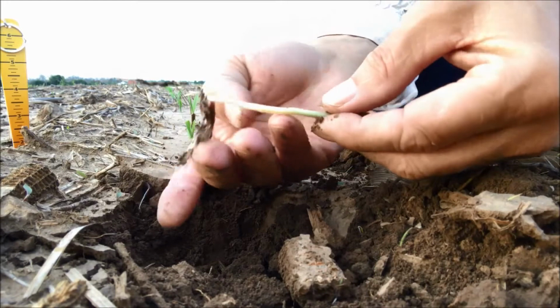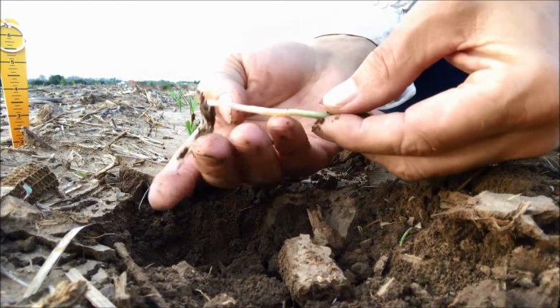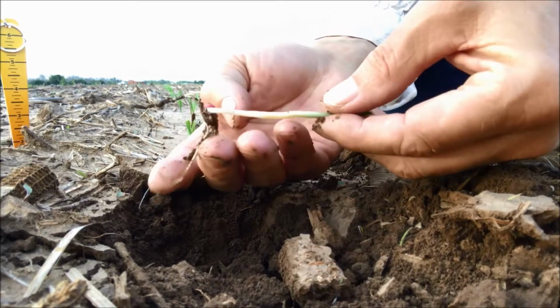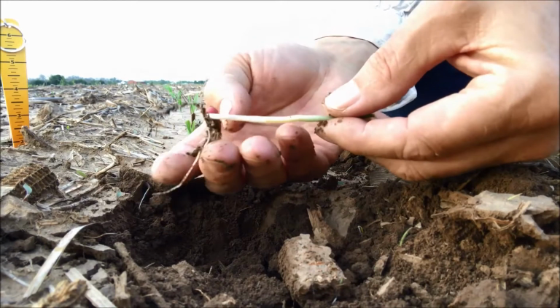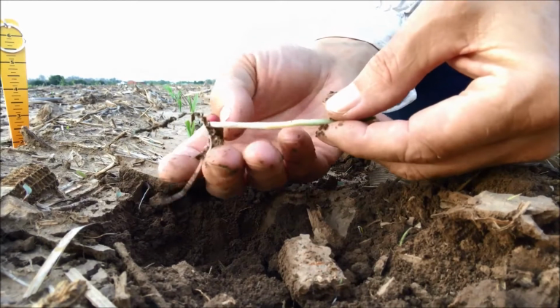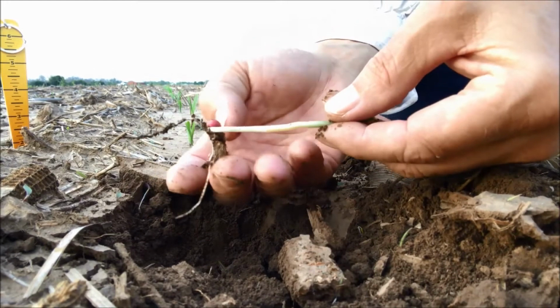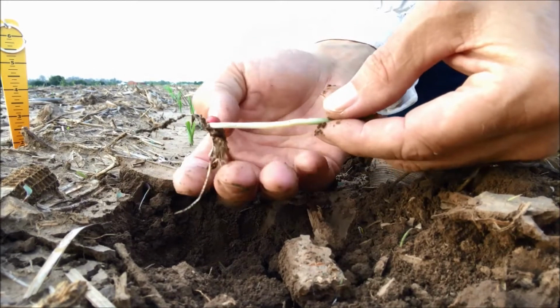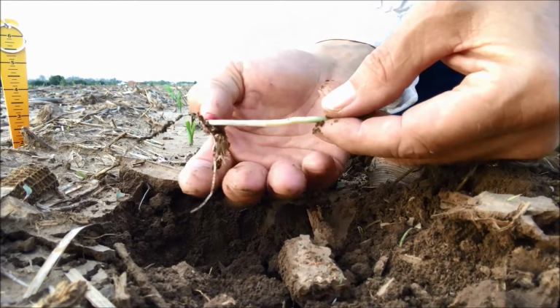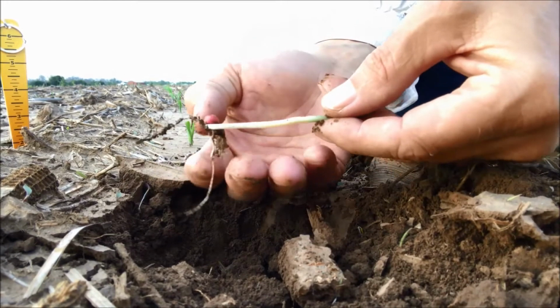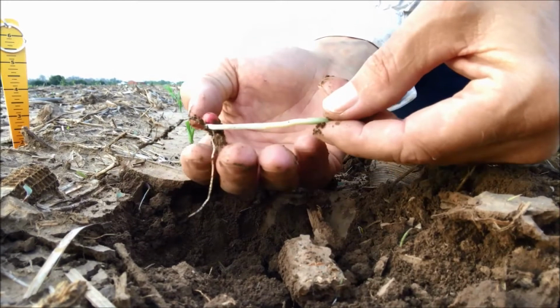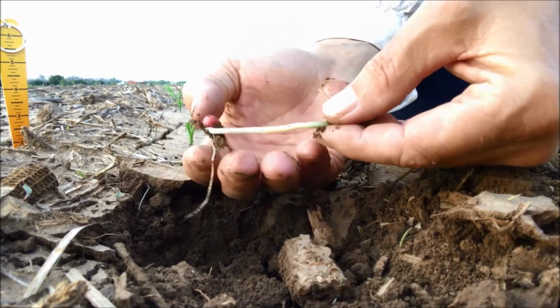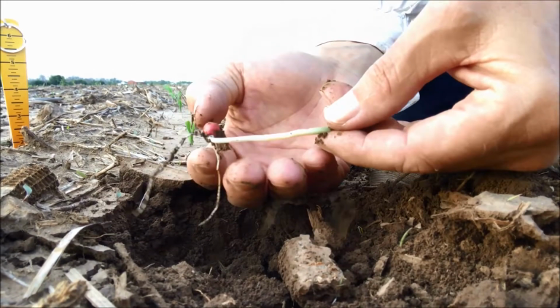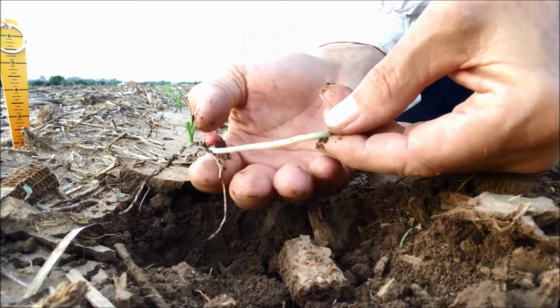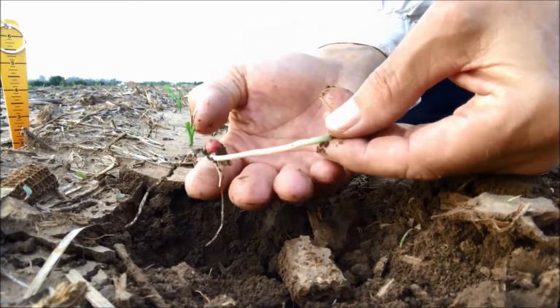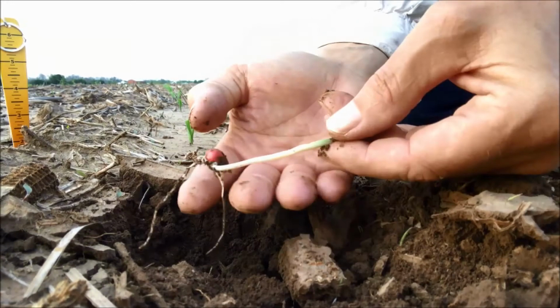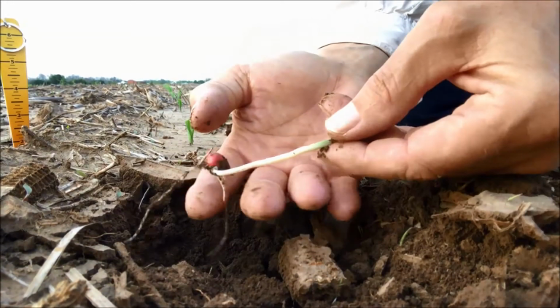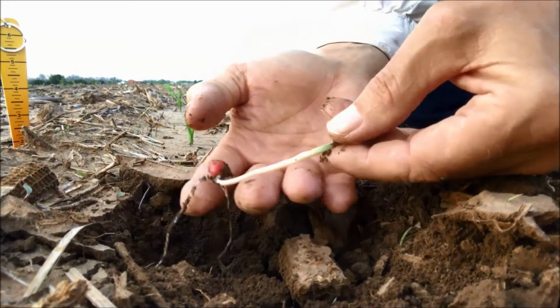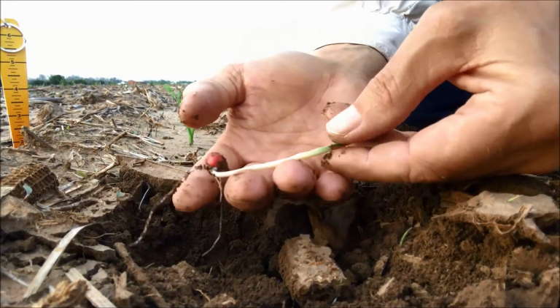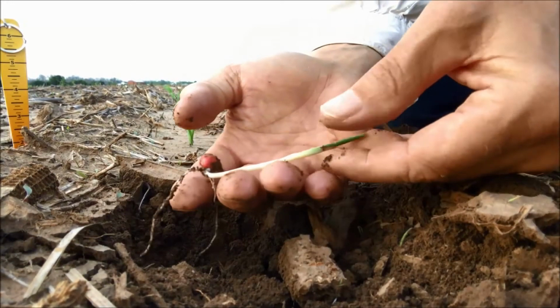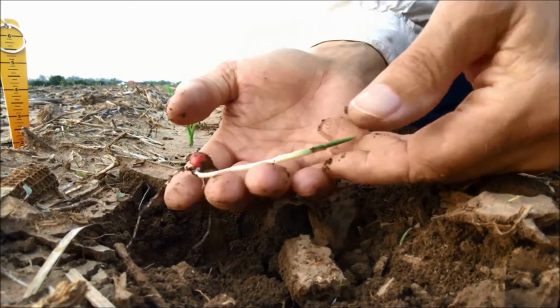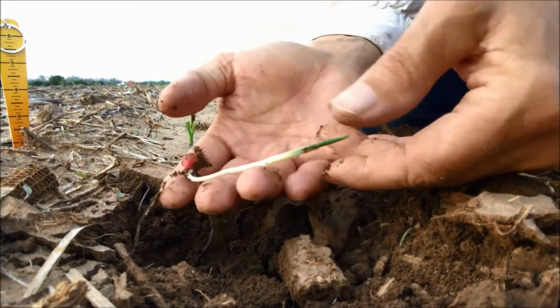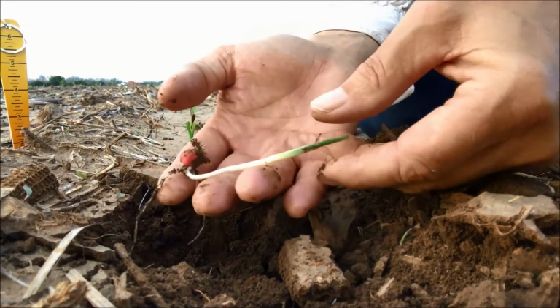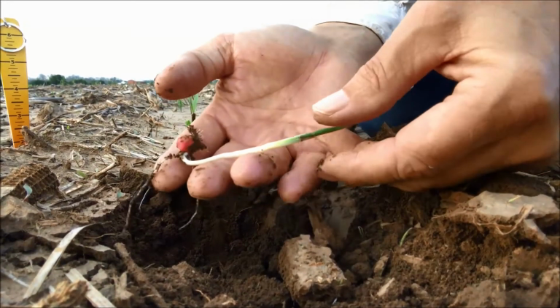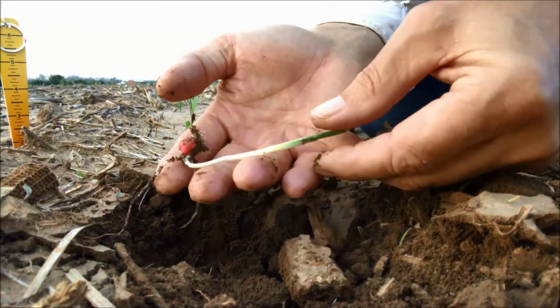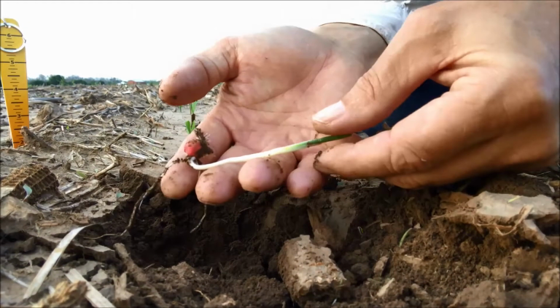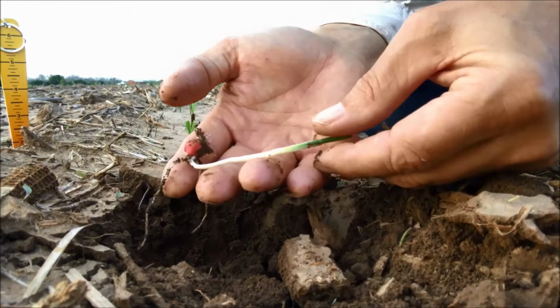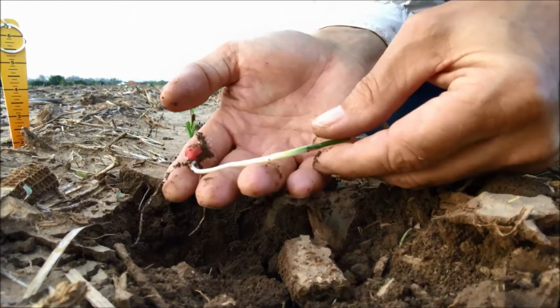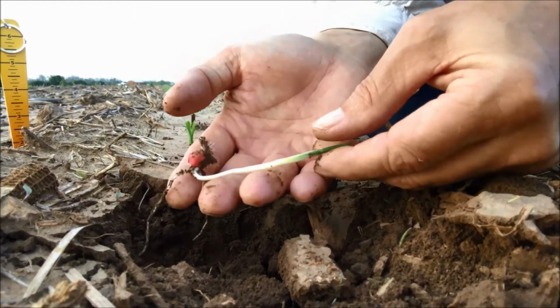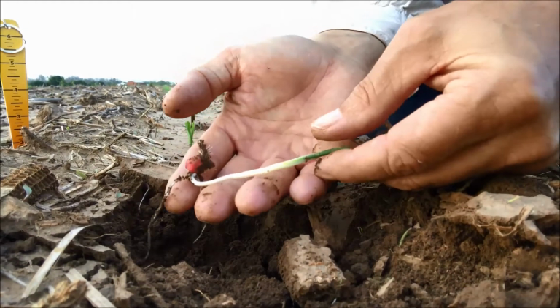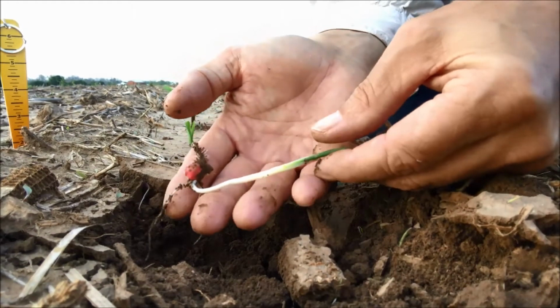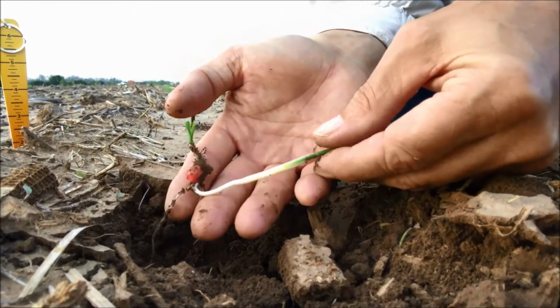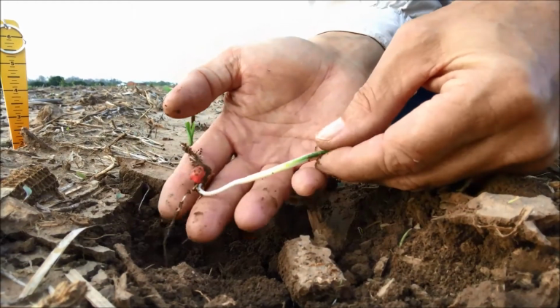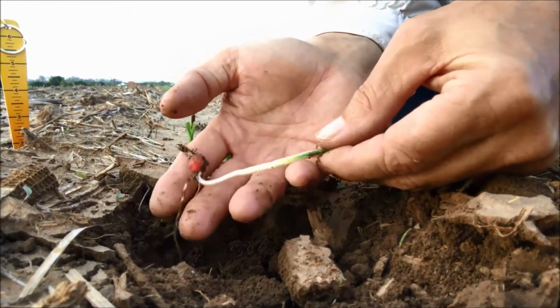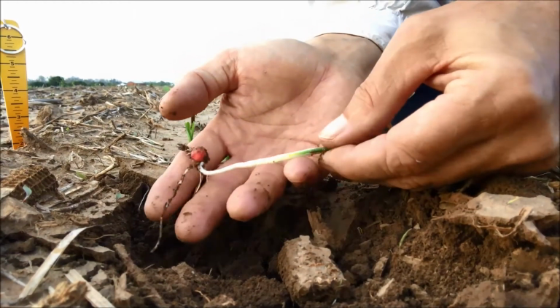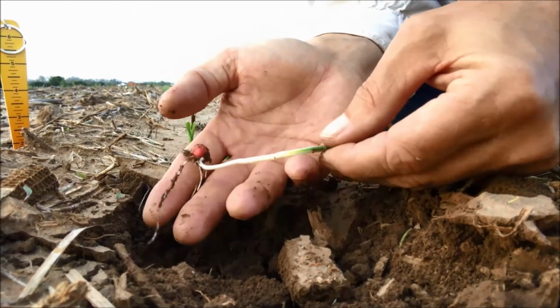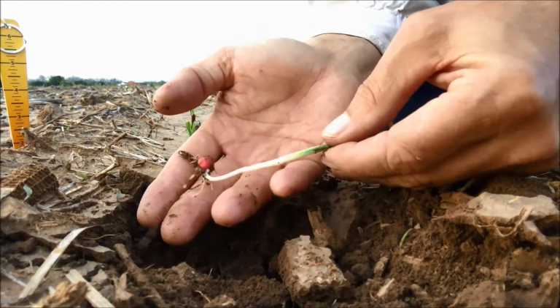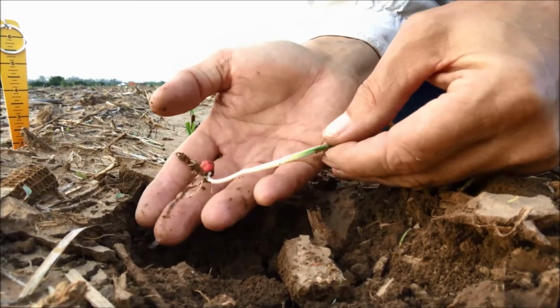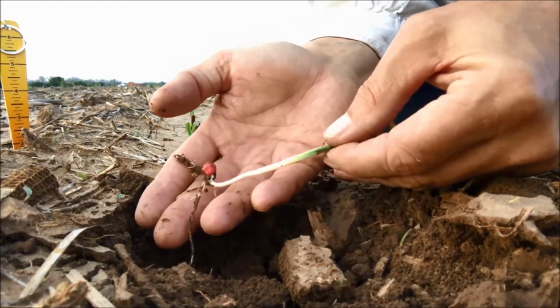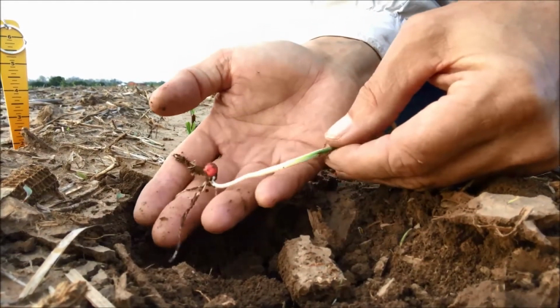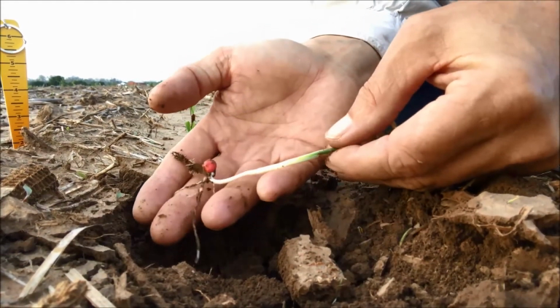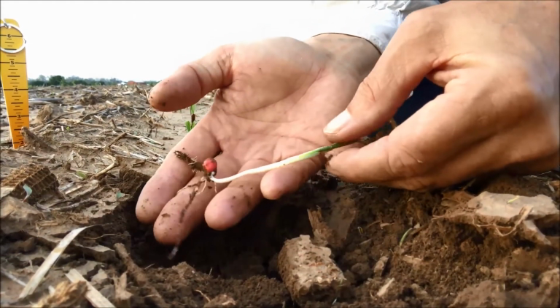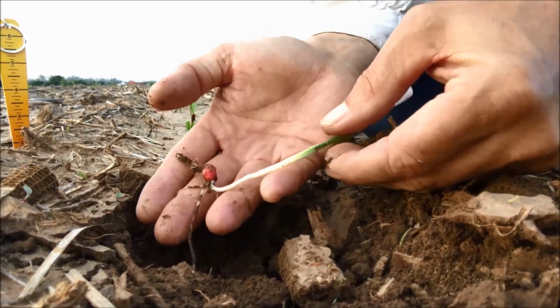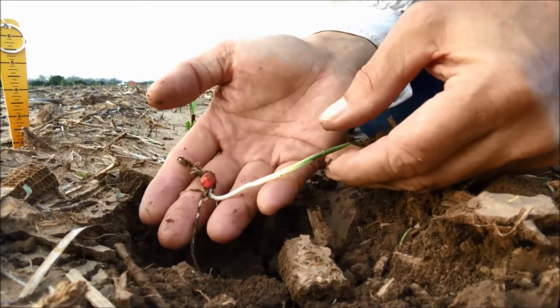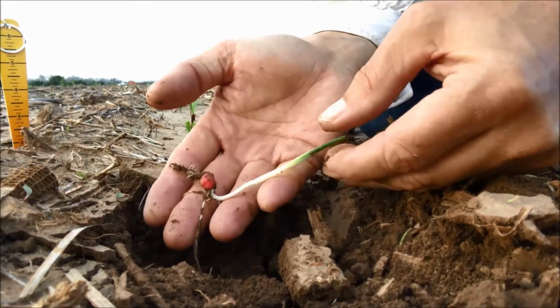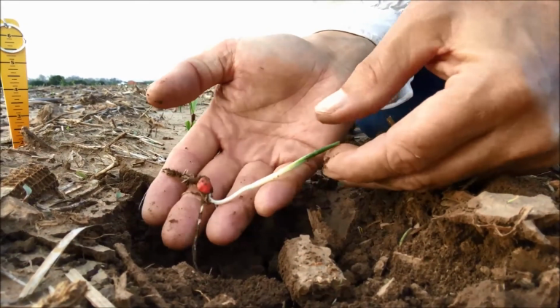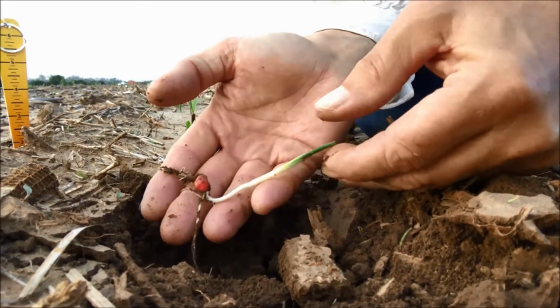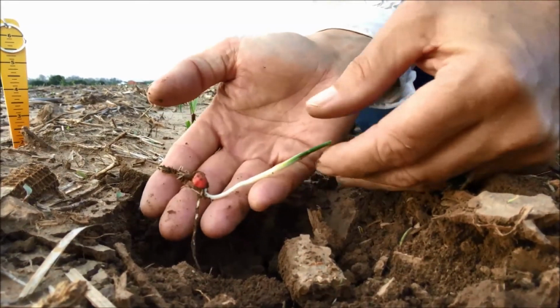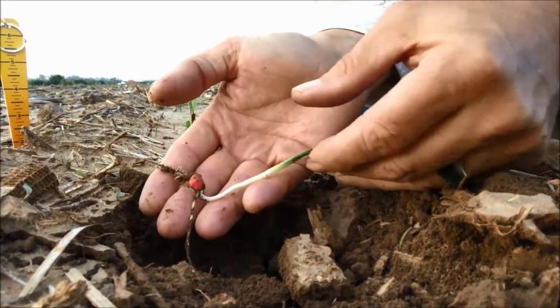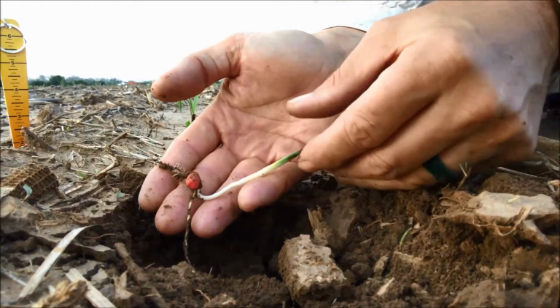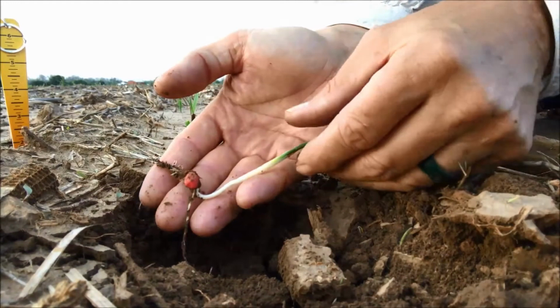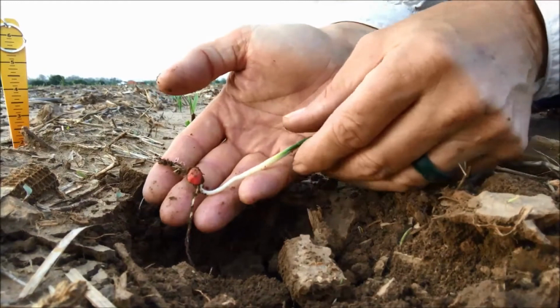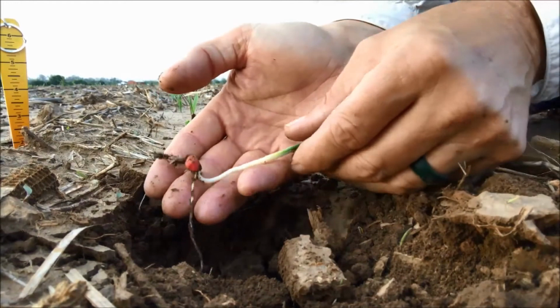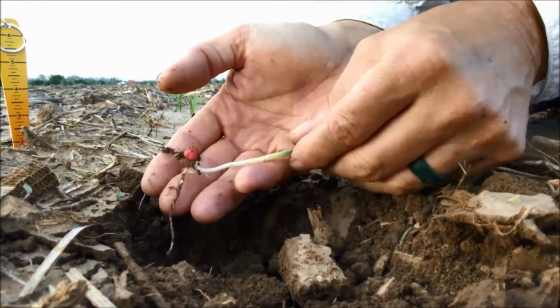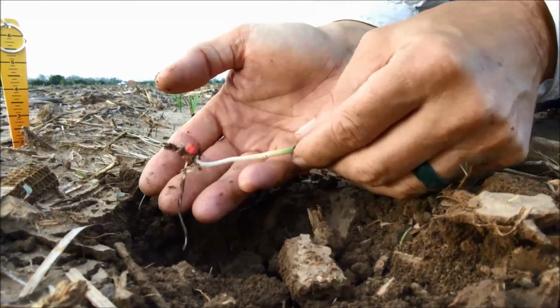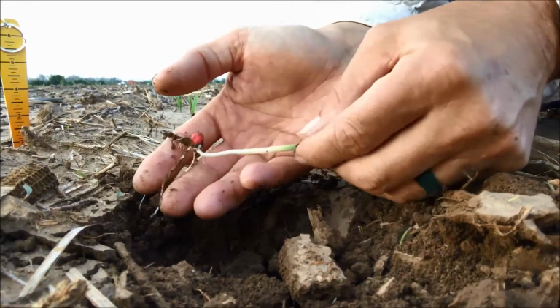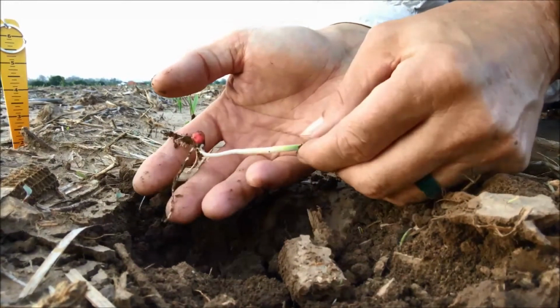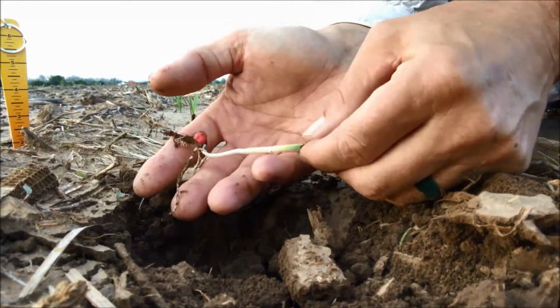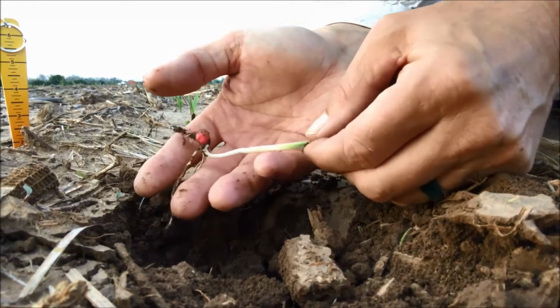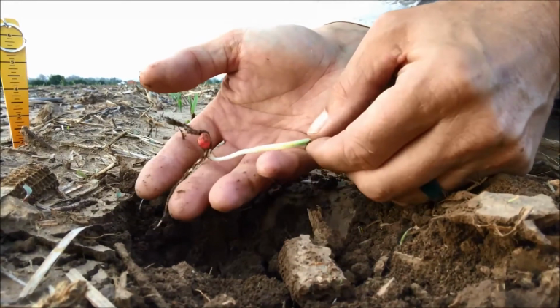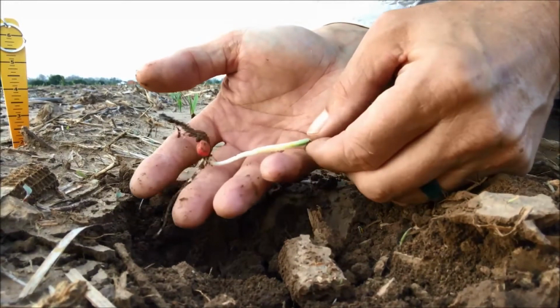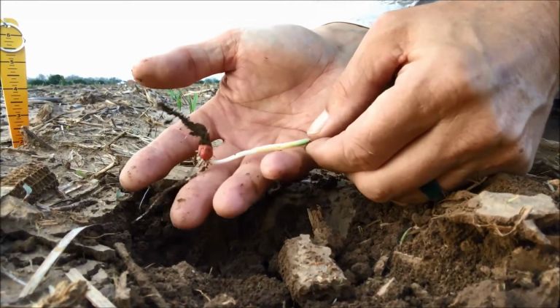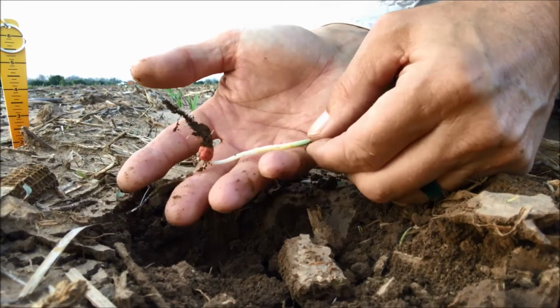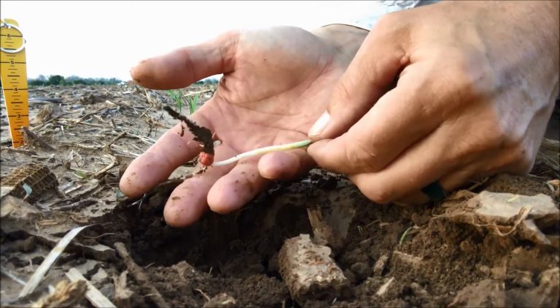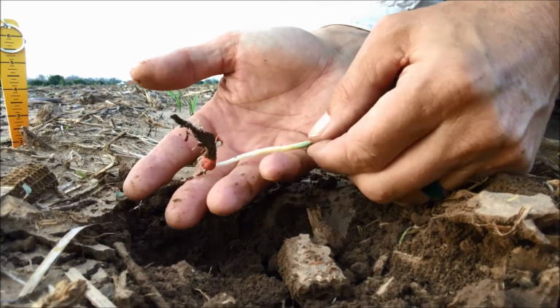Hi folks, Peter Hill, field agronomist with DuPont Pioneer, and just evaluating the health of some seedlings.